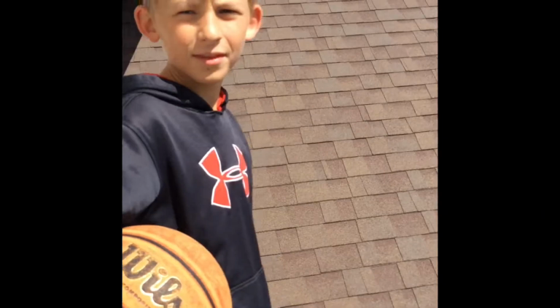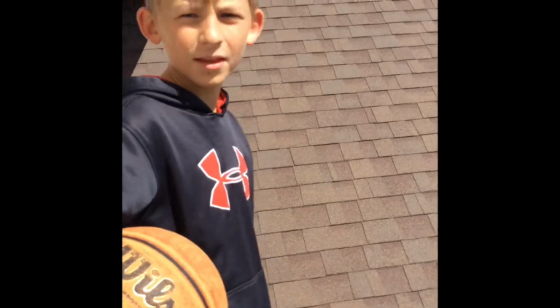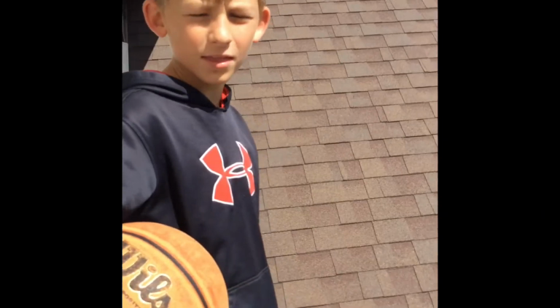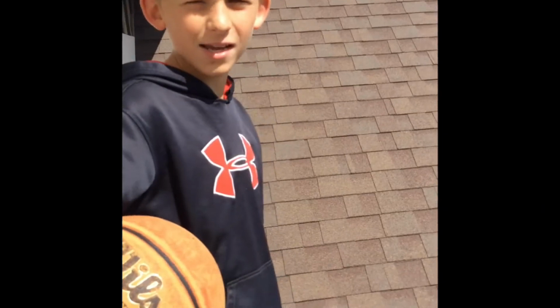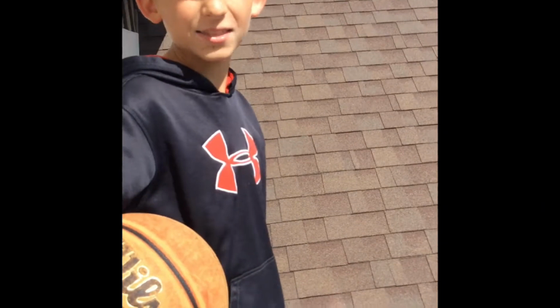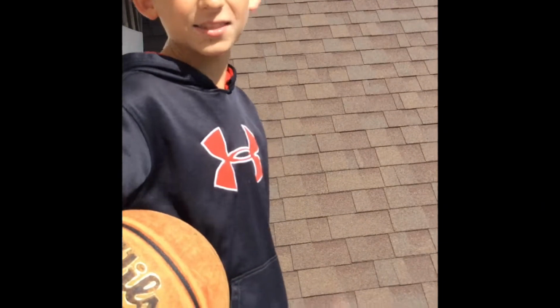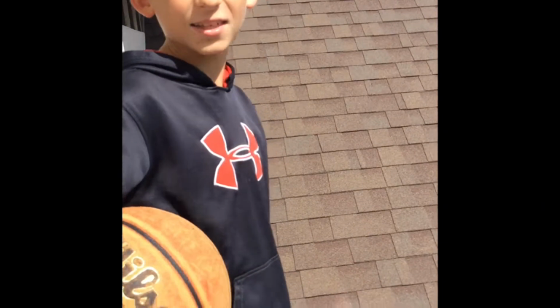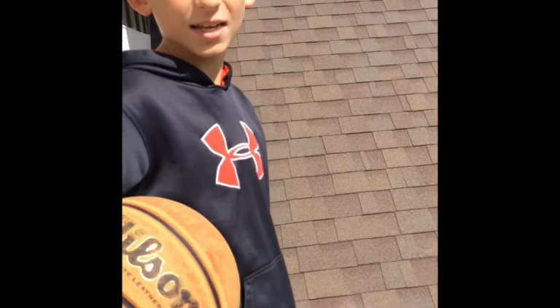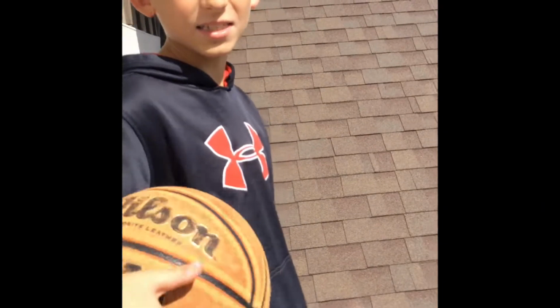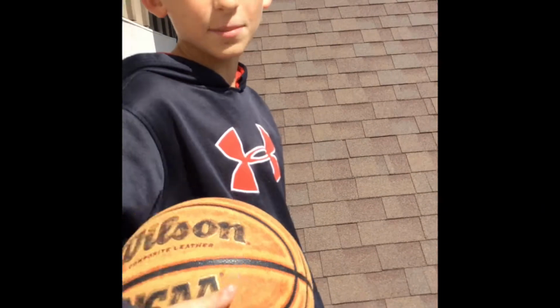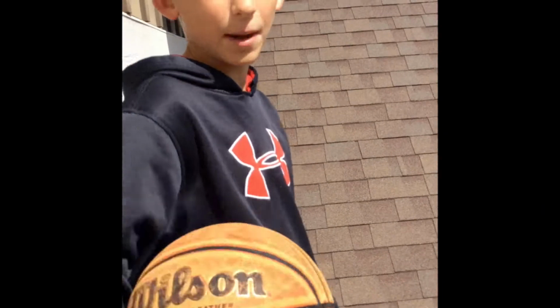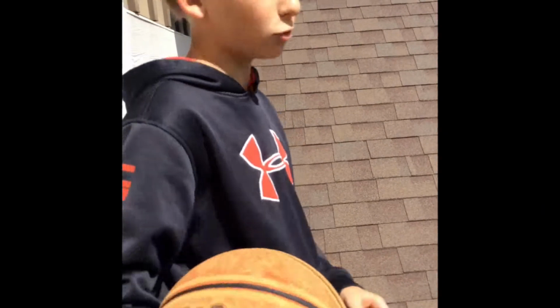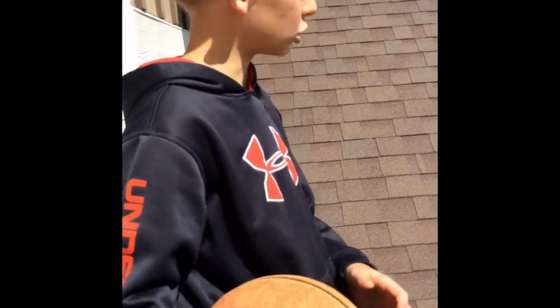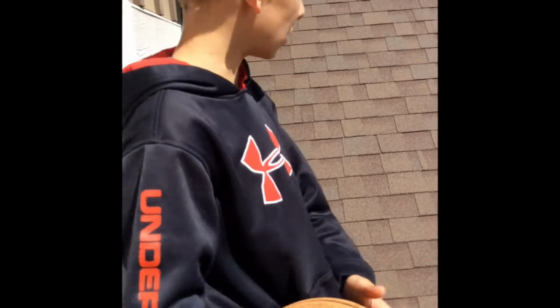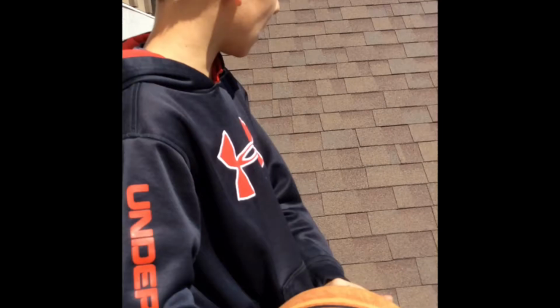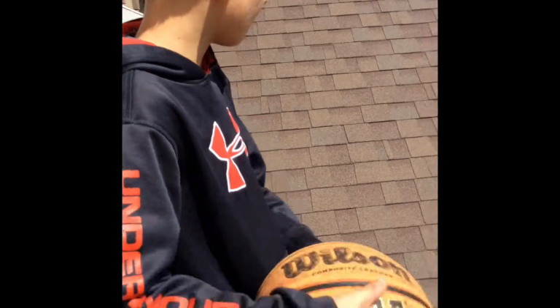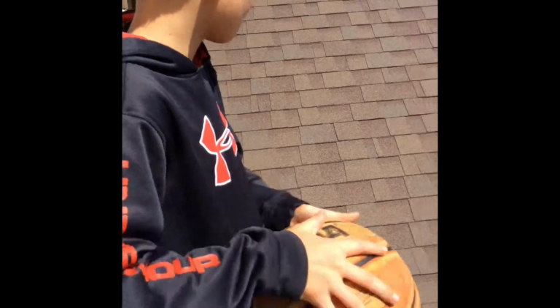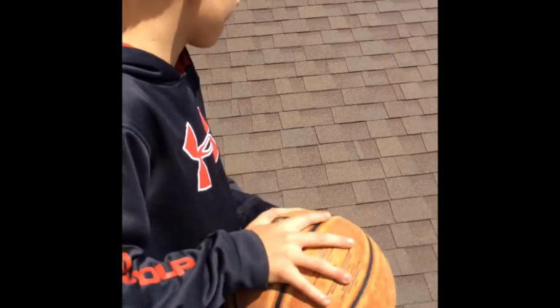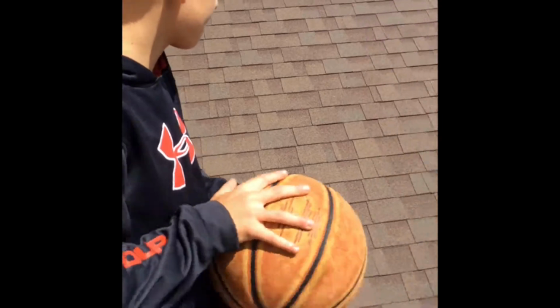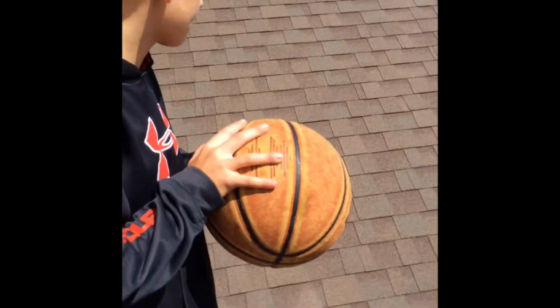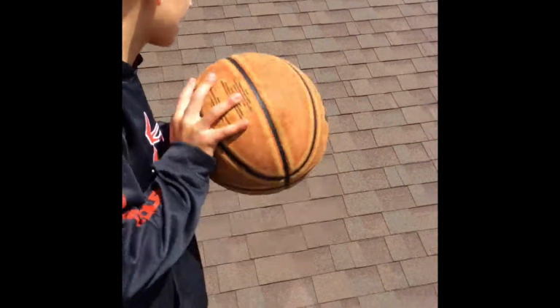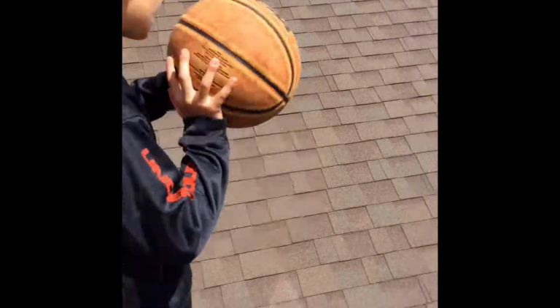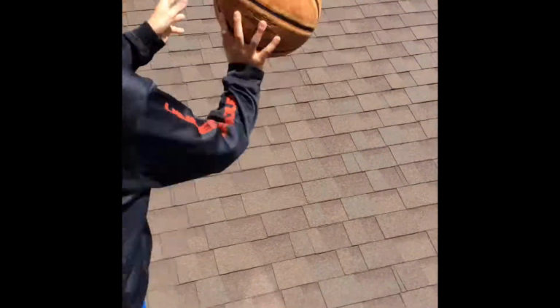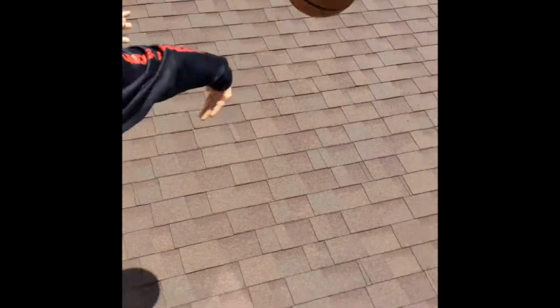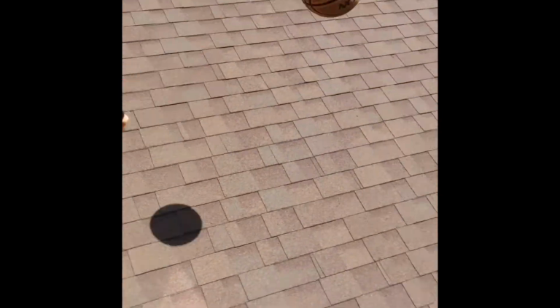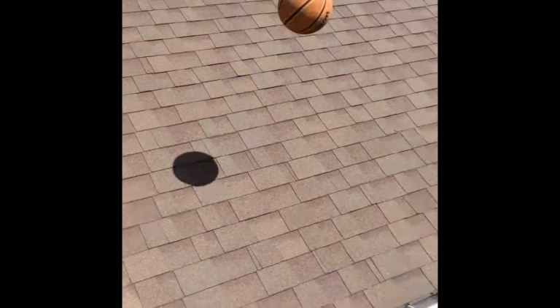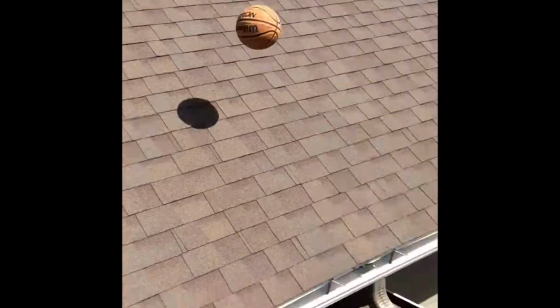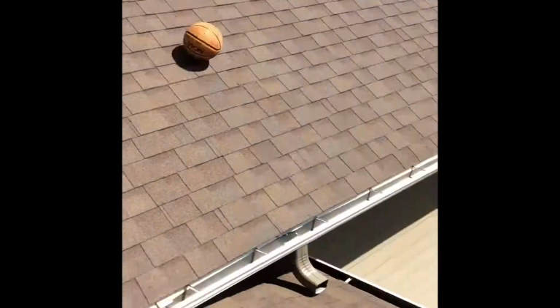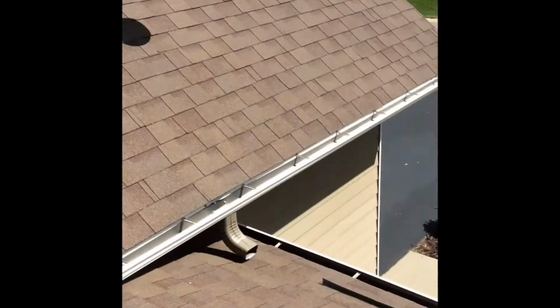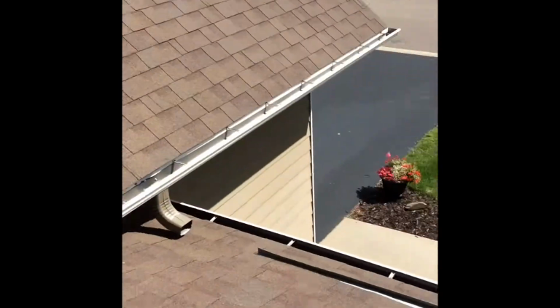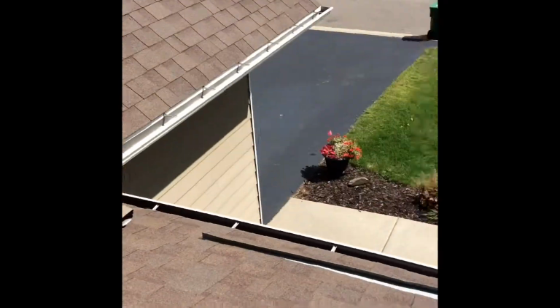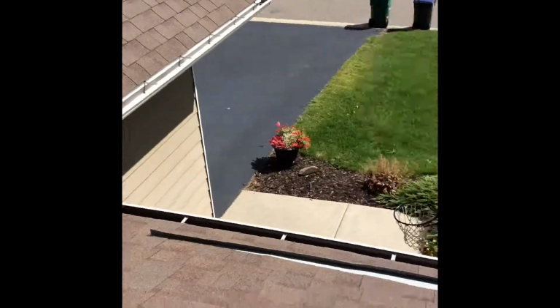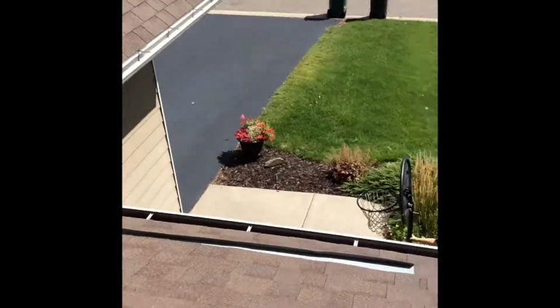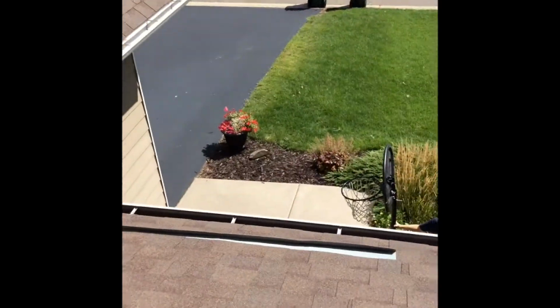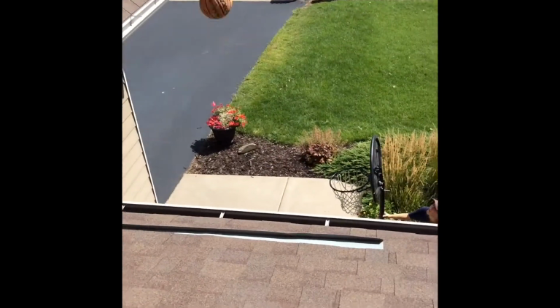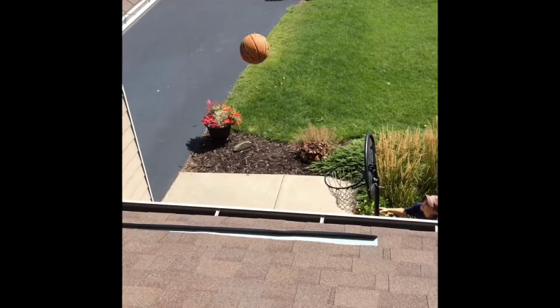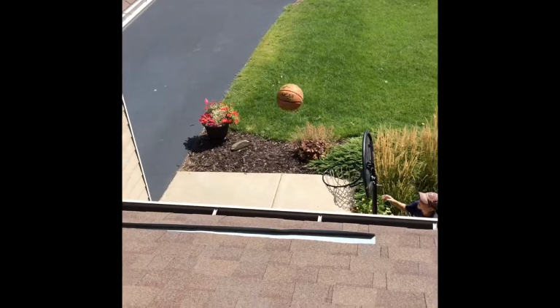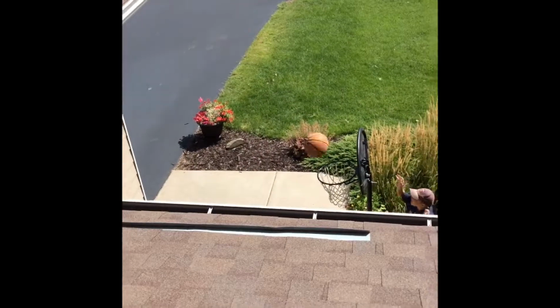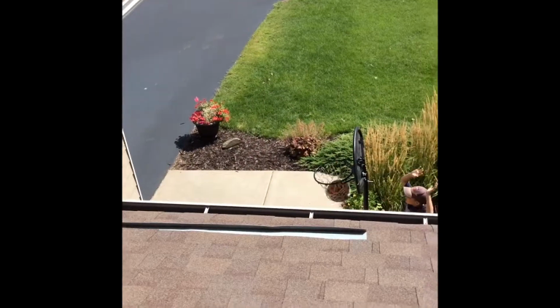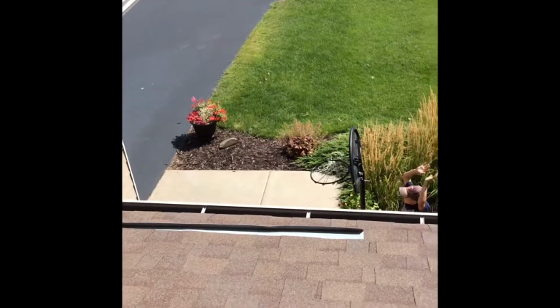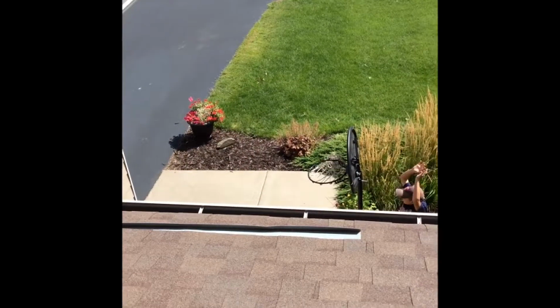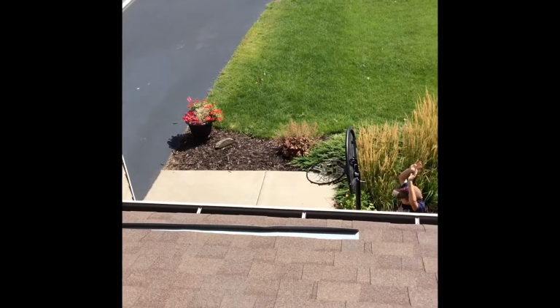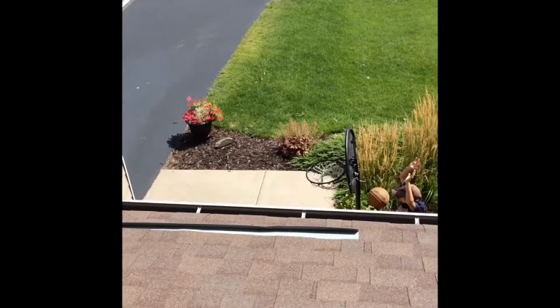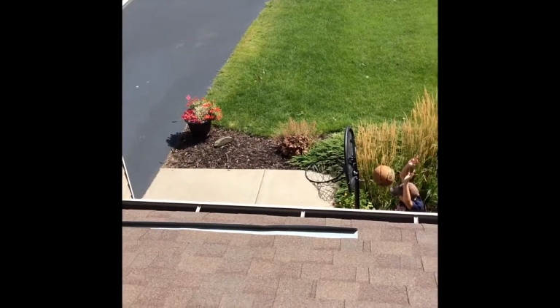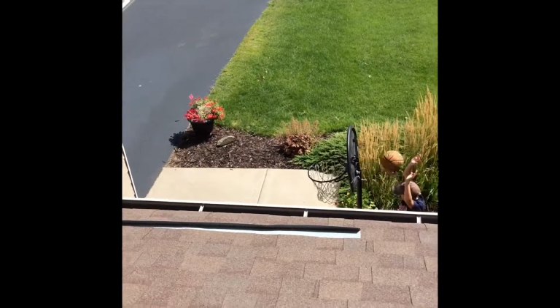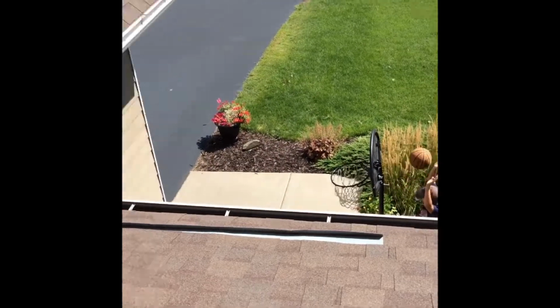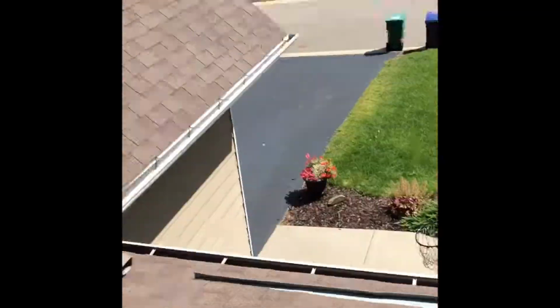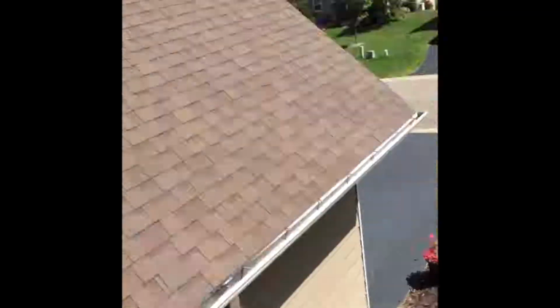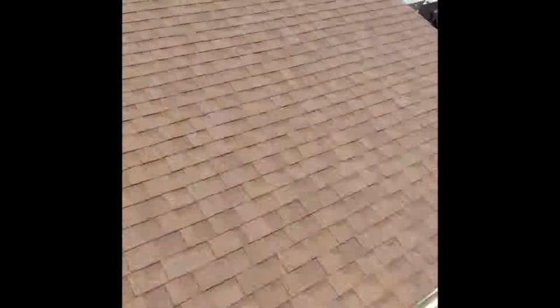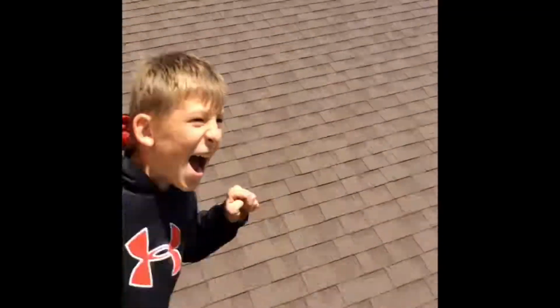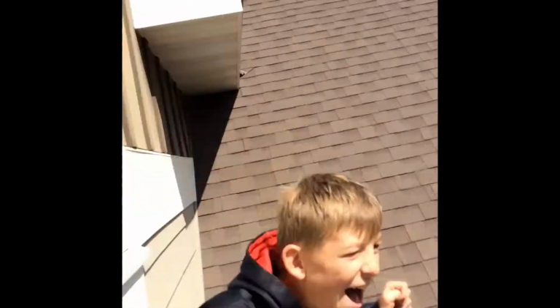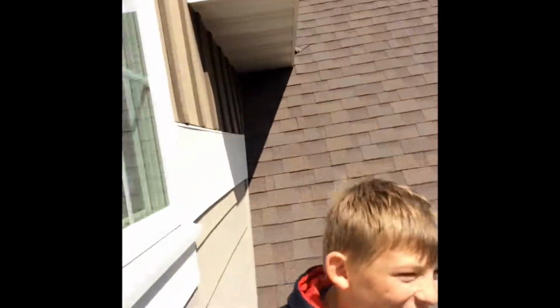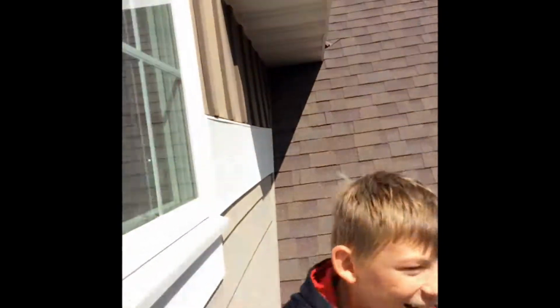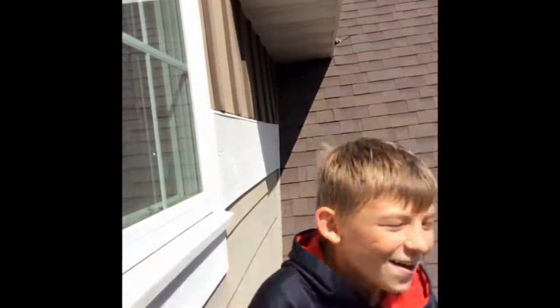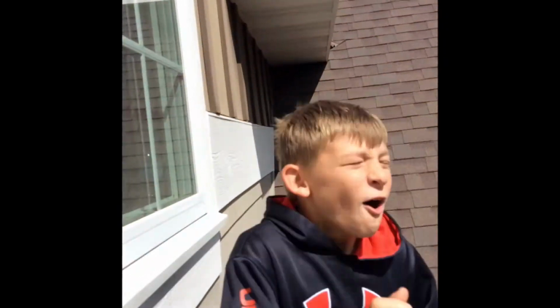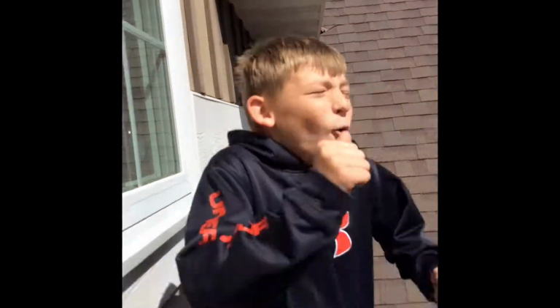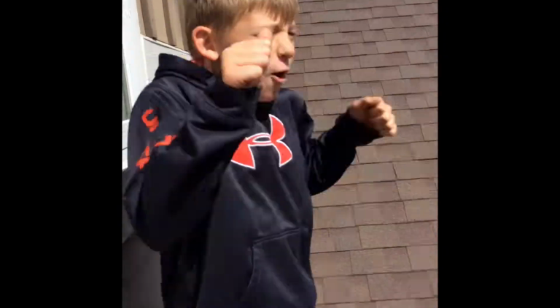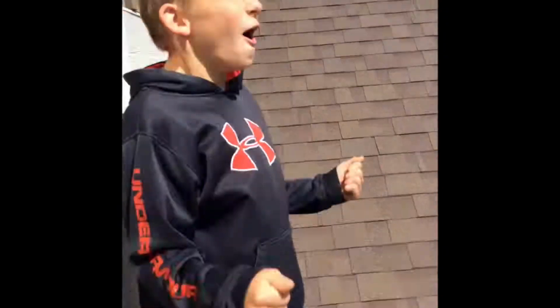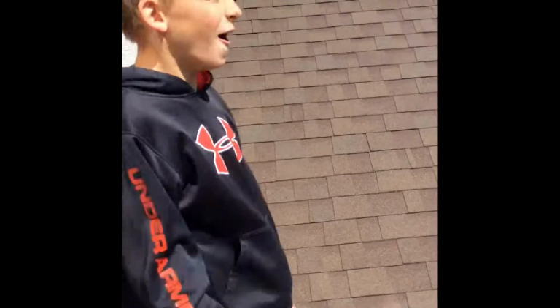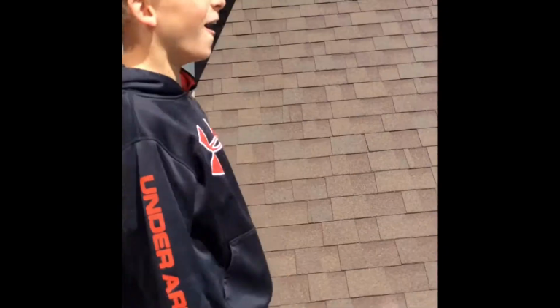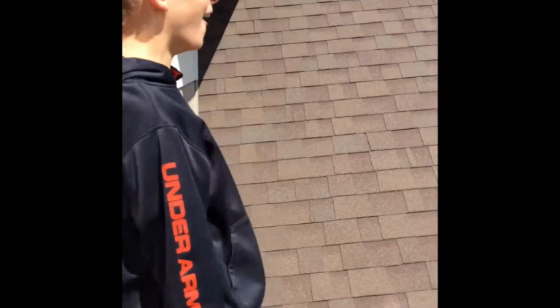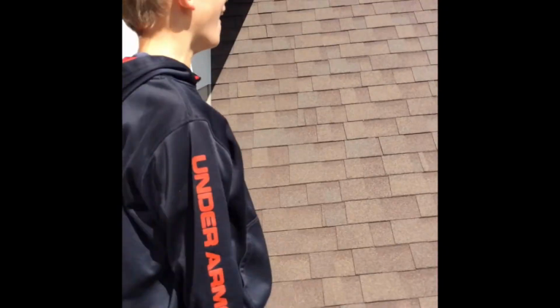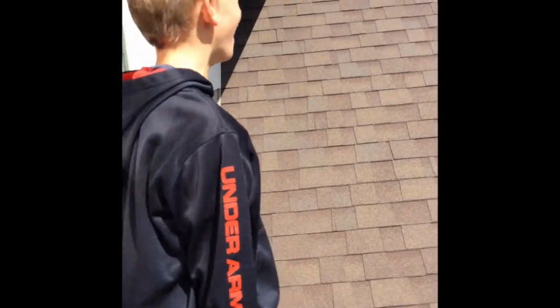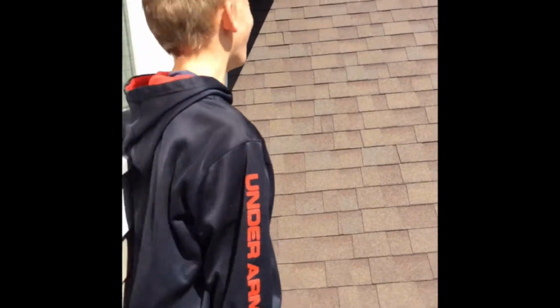This is the best shot. Yeah! Nice, nice, nice shot.